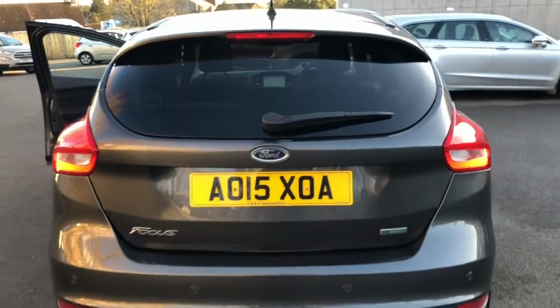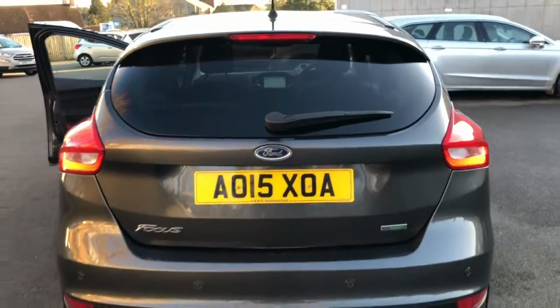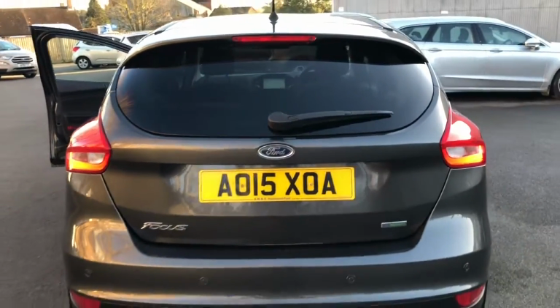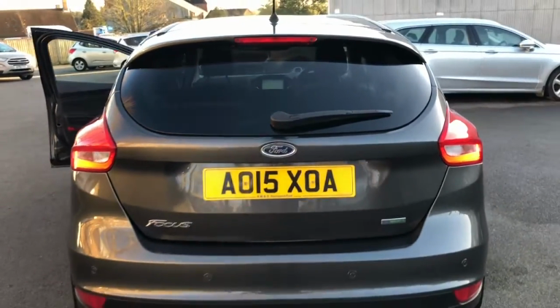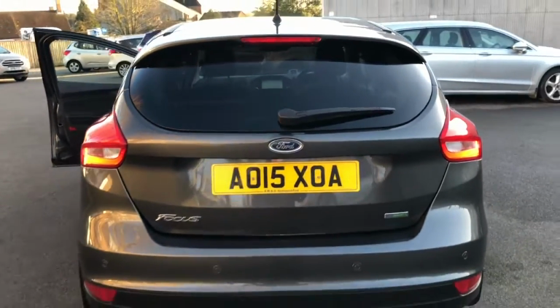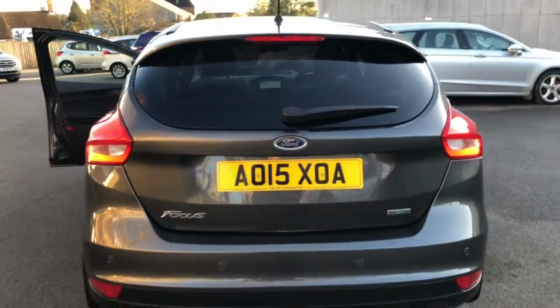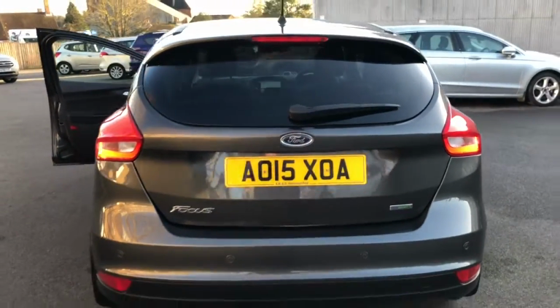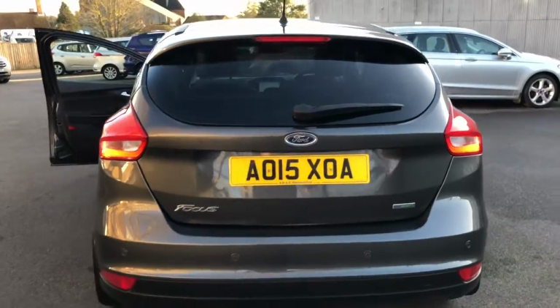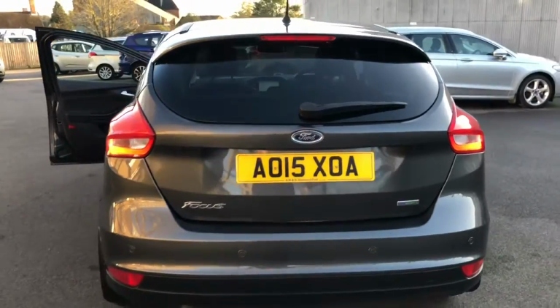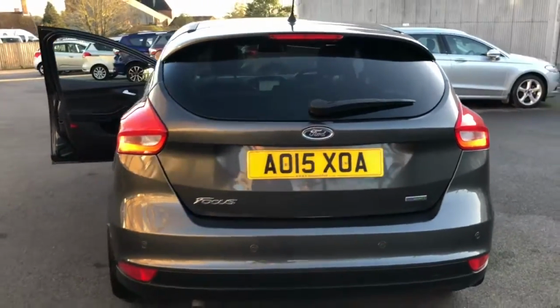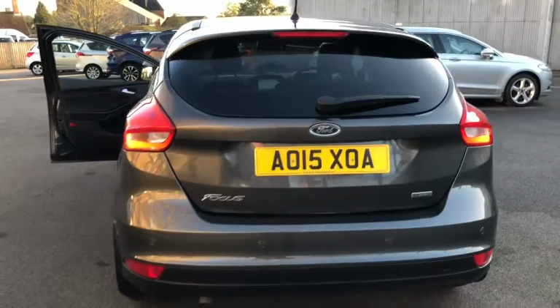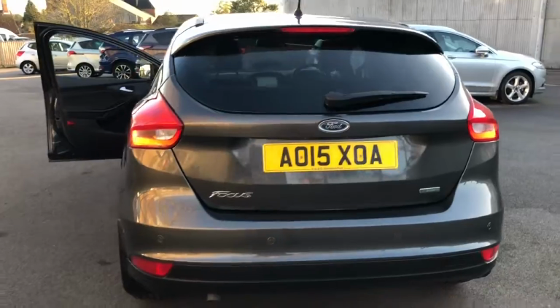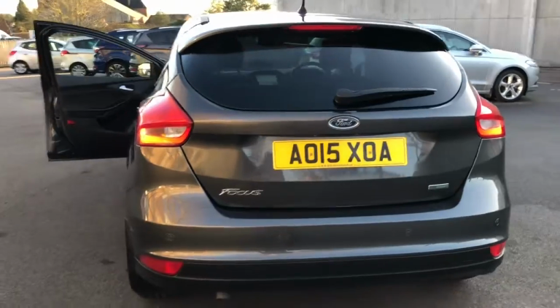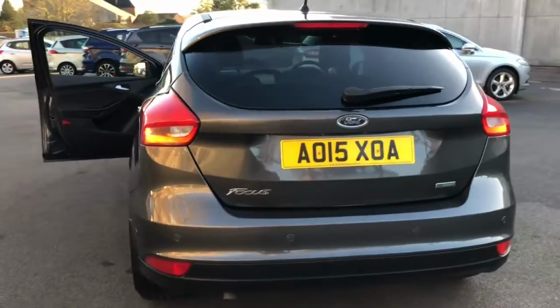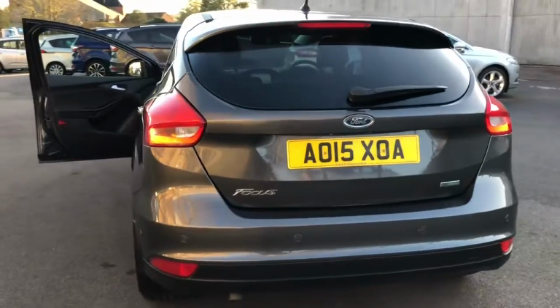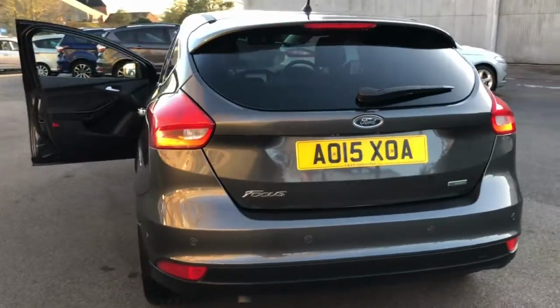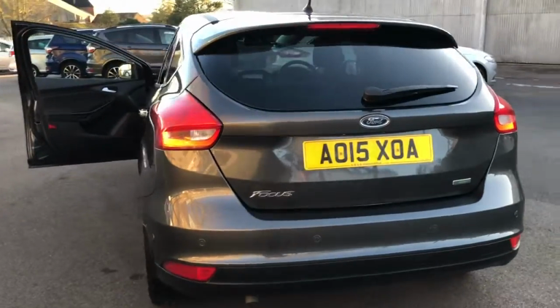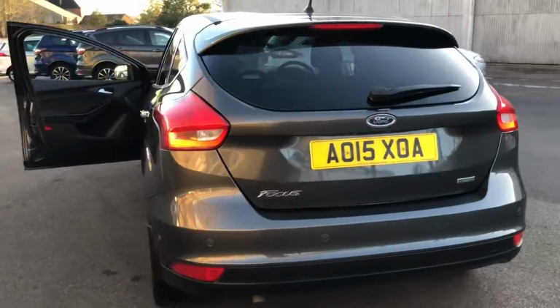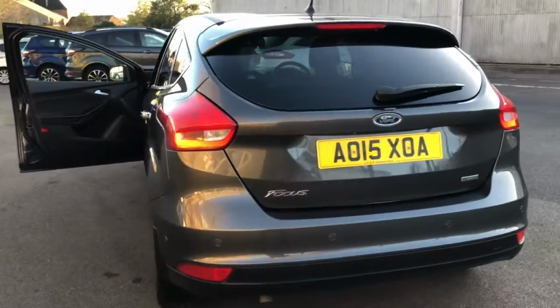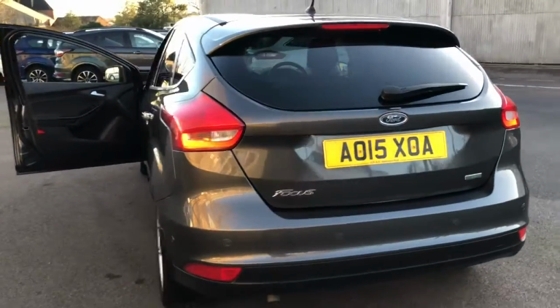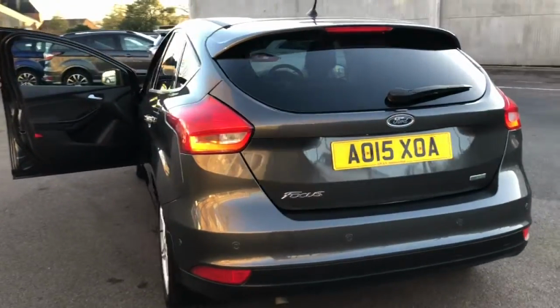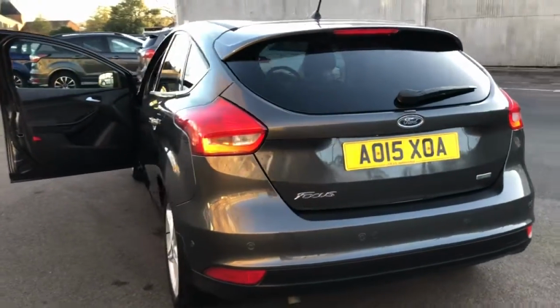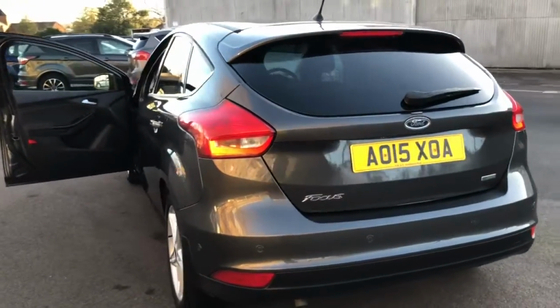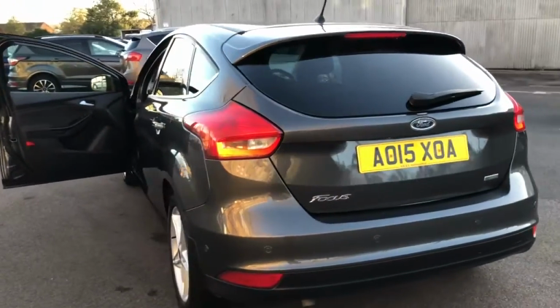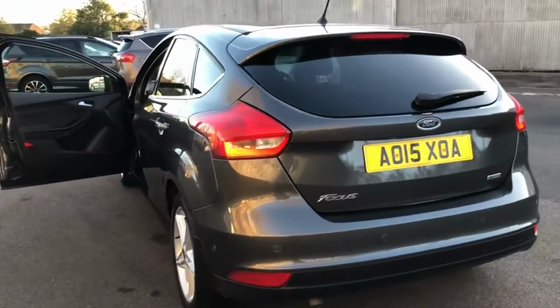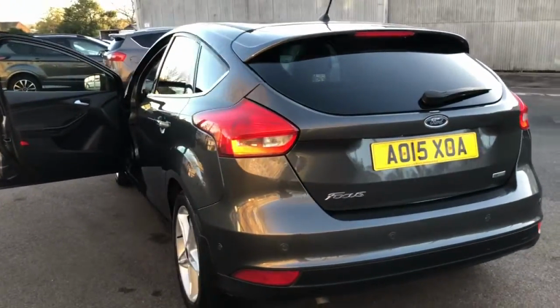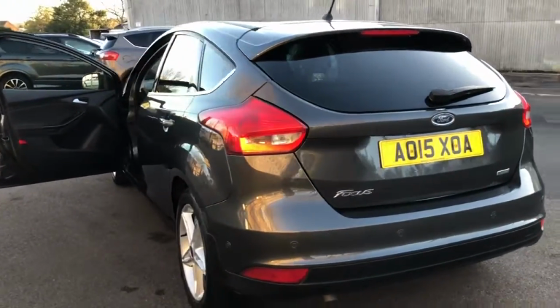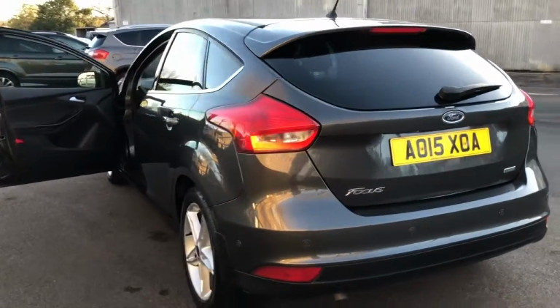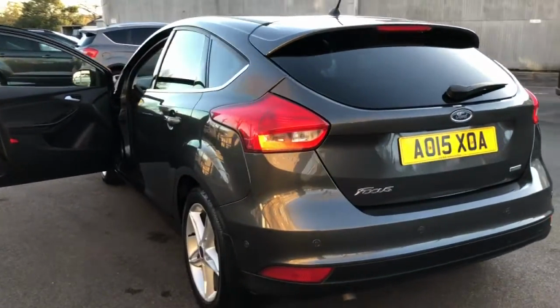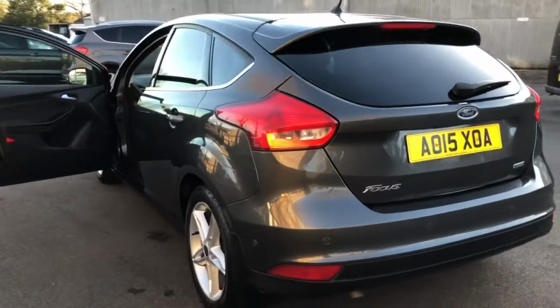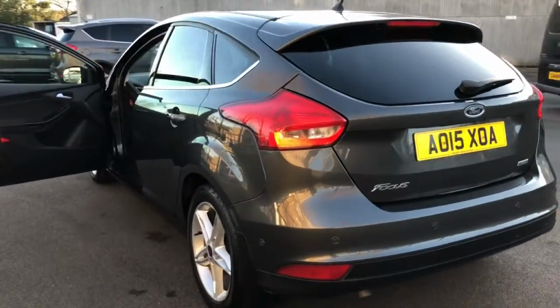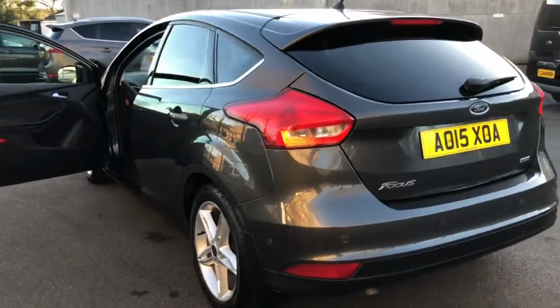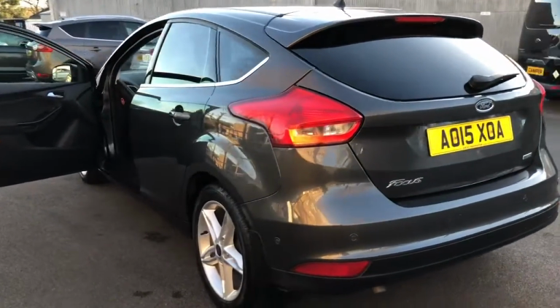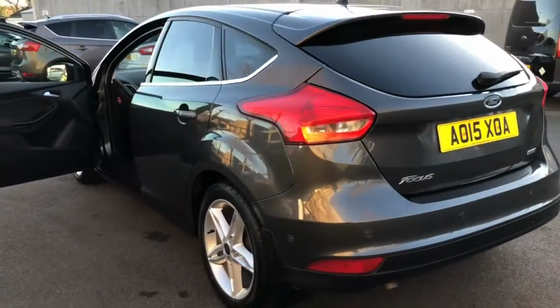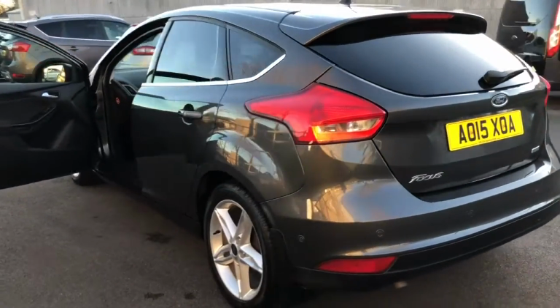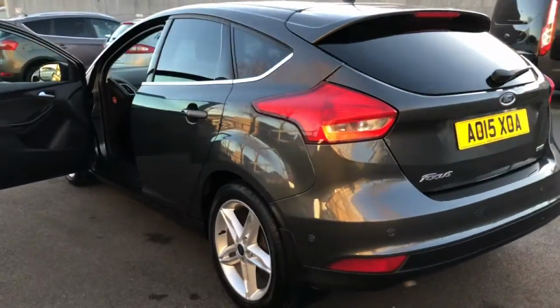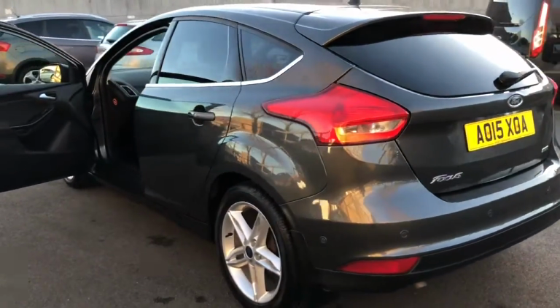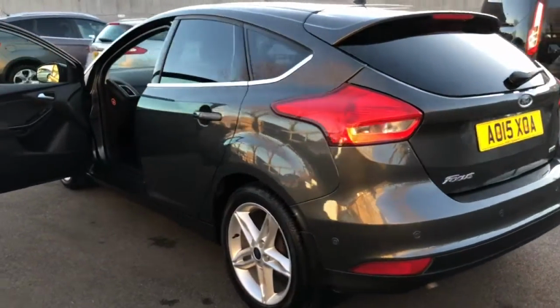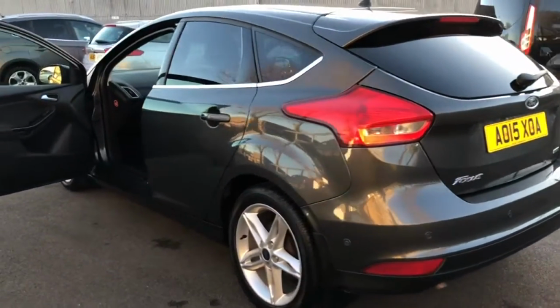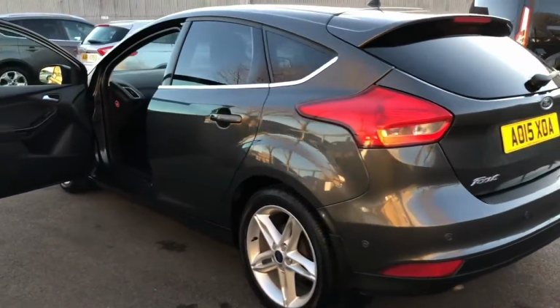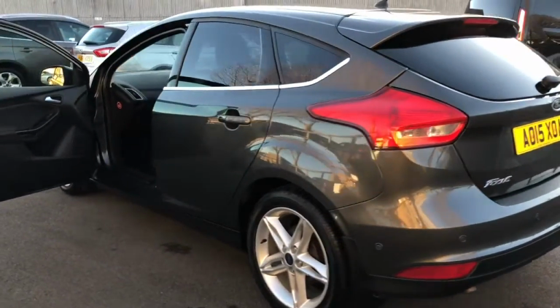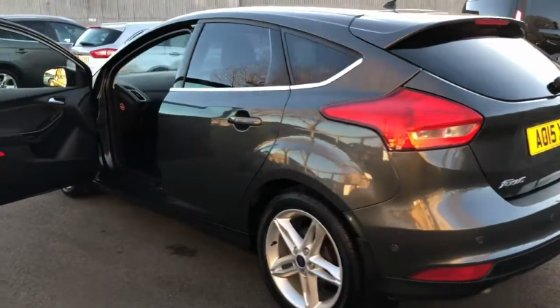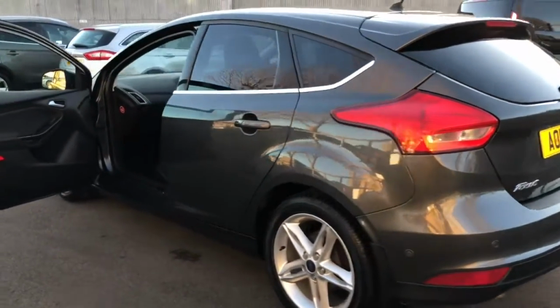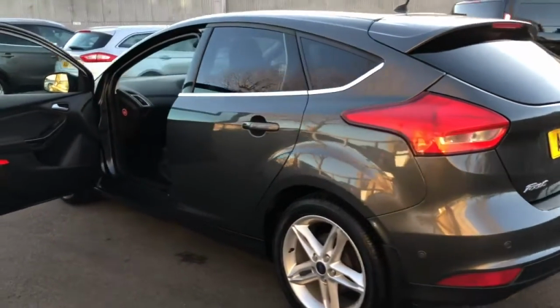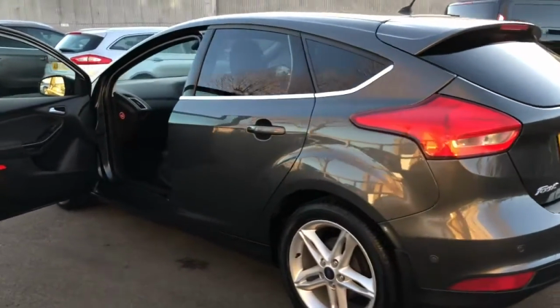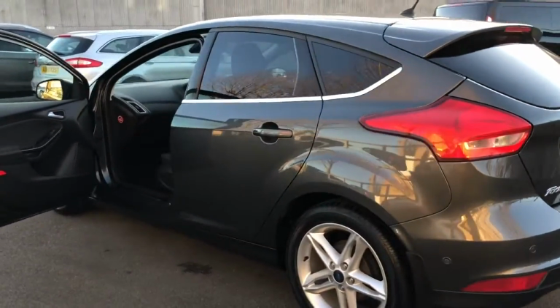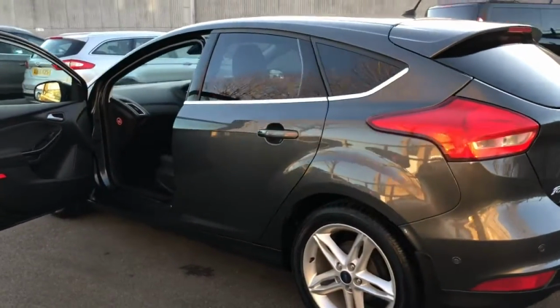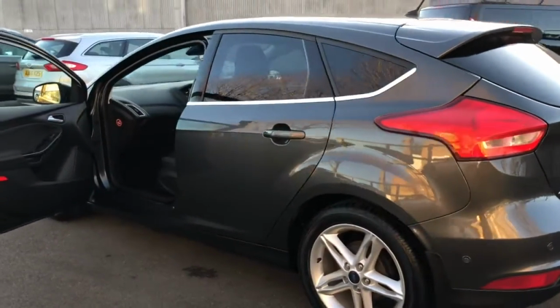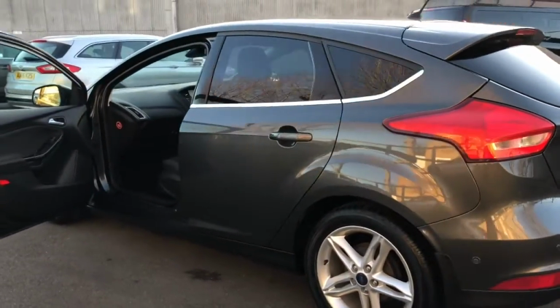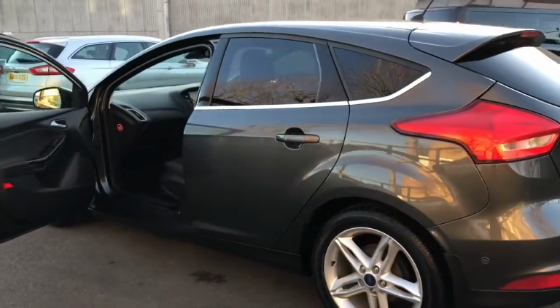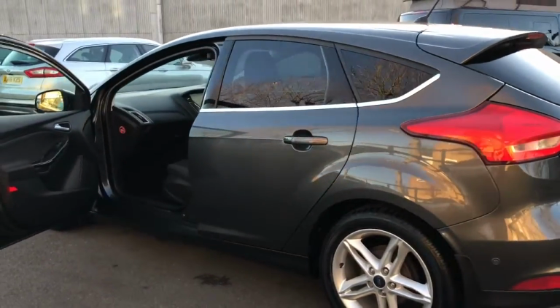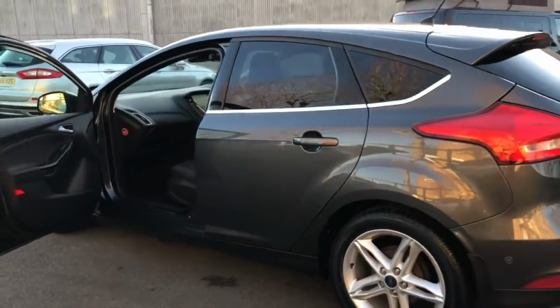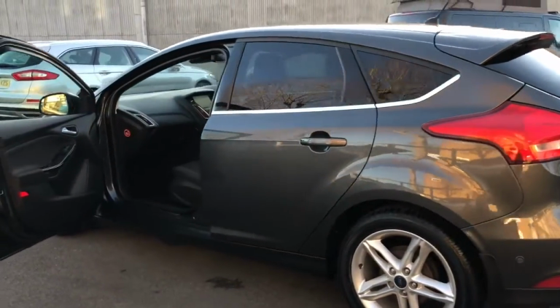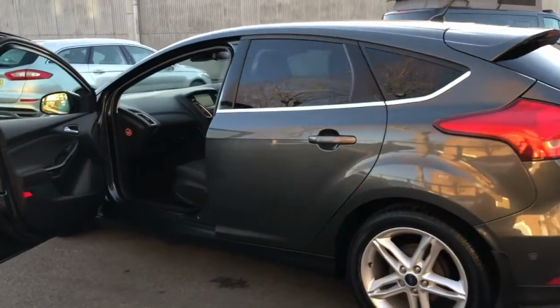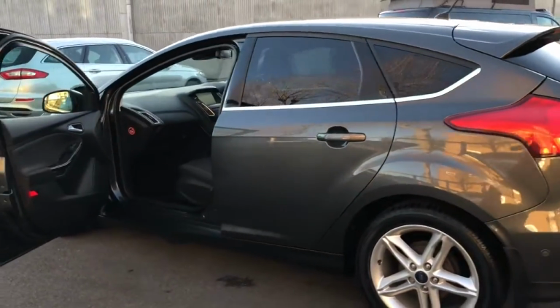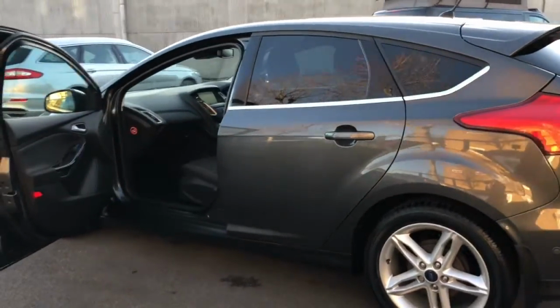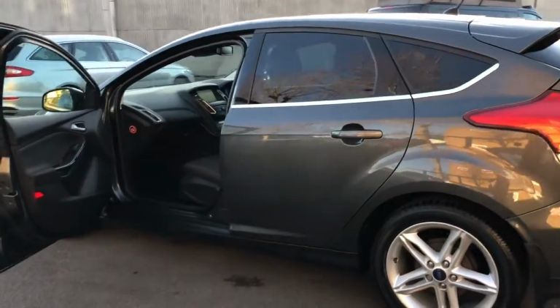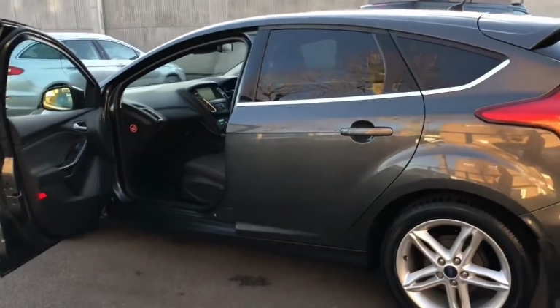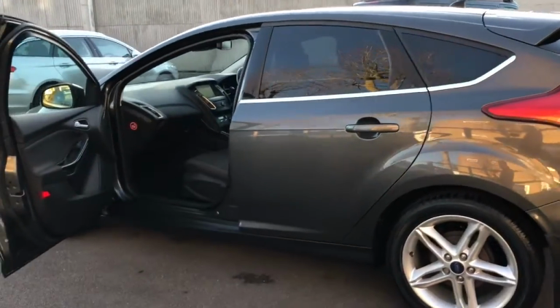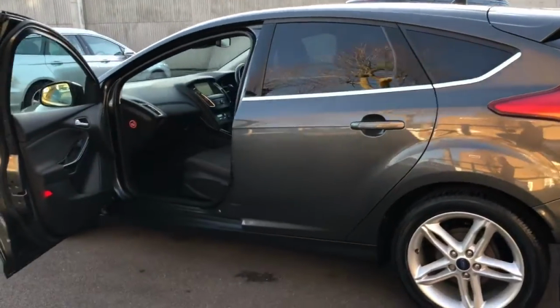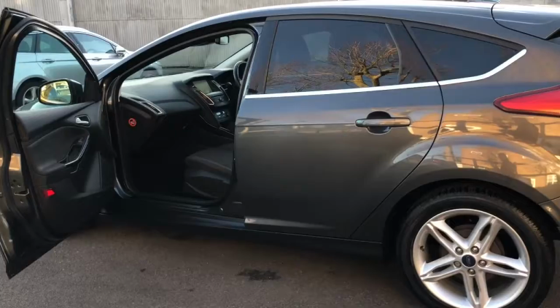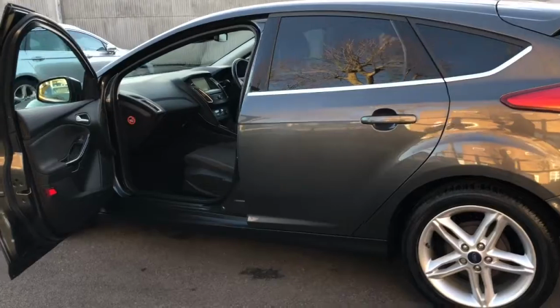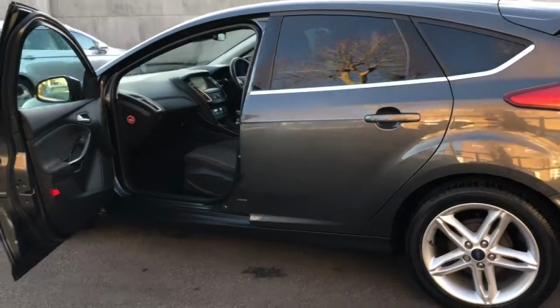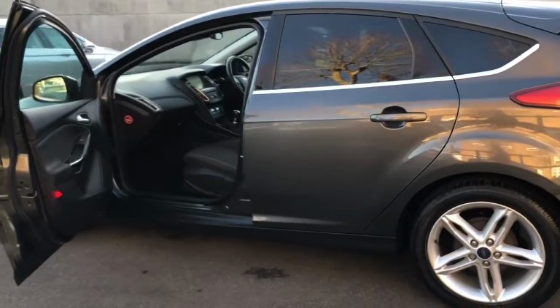The Titanium spec also has LED rear lights. You'll also notice our mud flaps, front and rear.